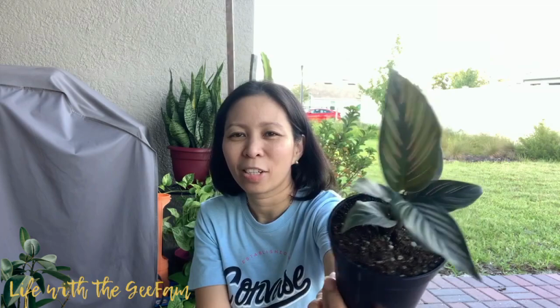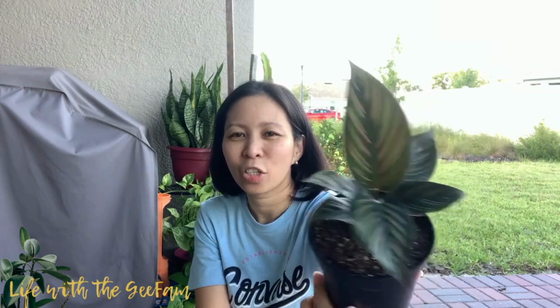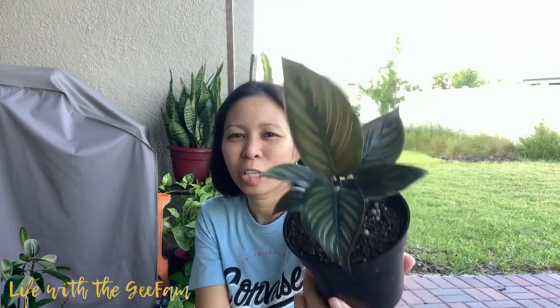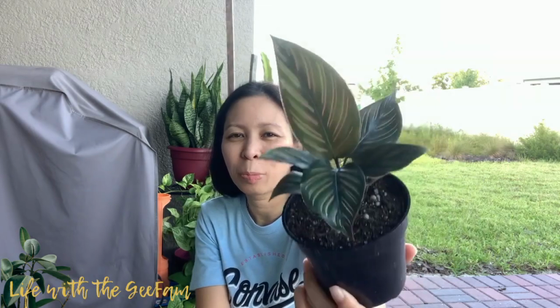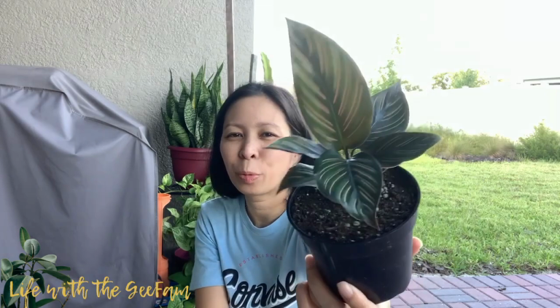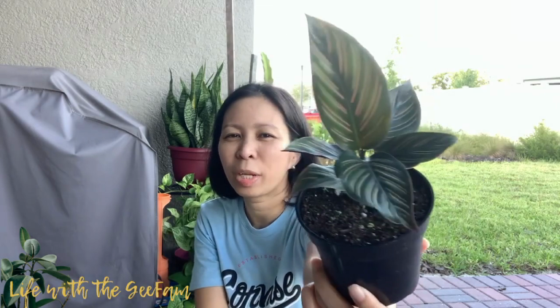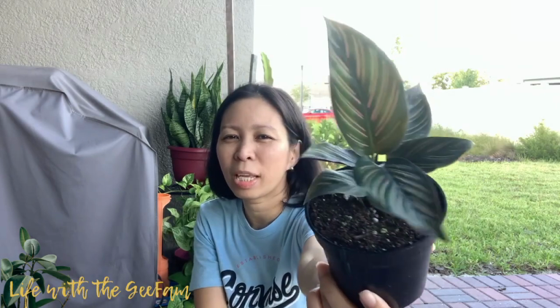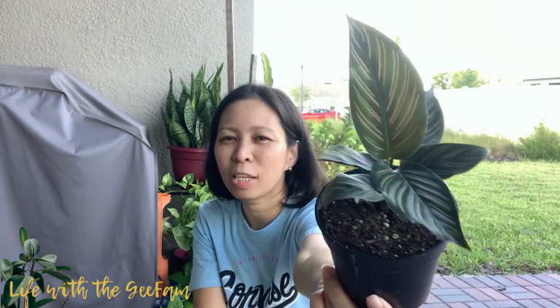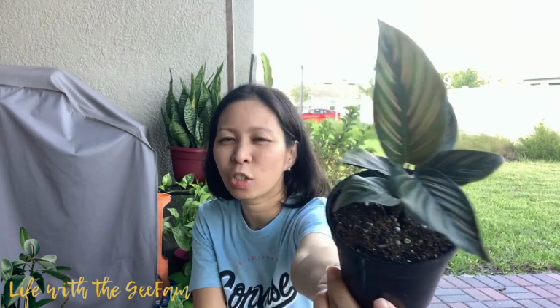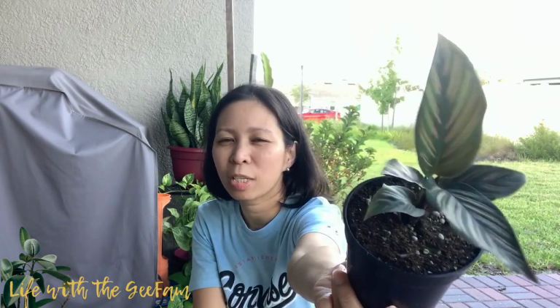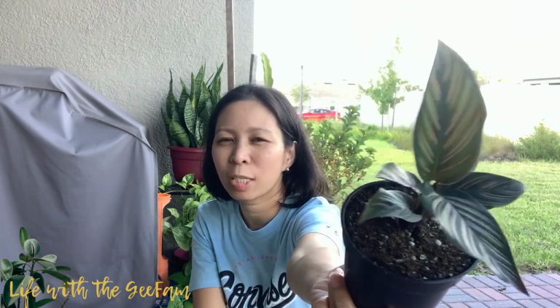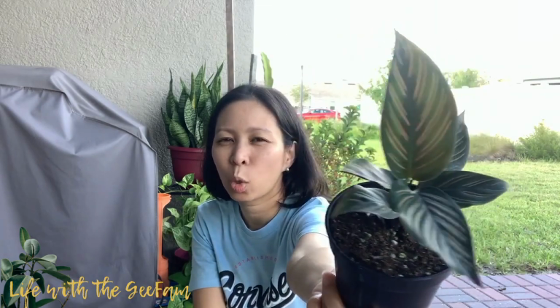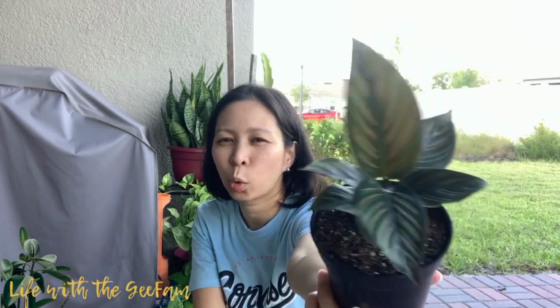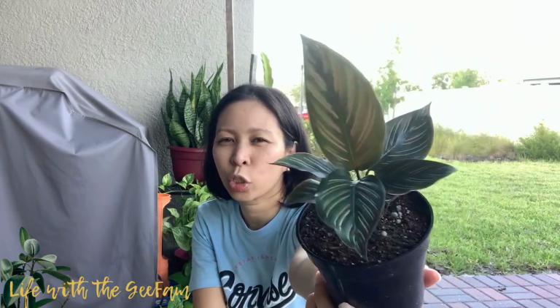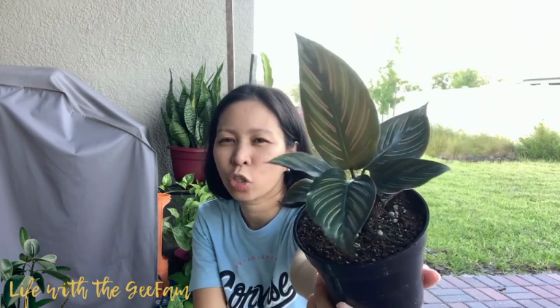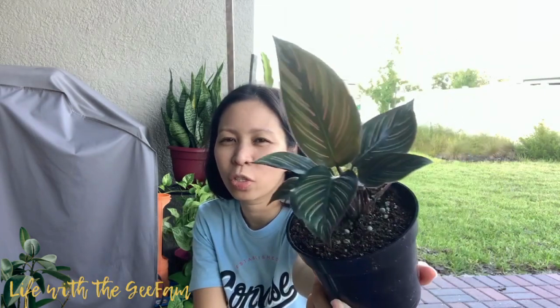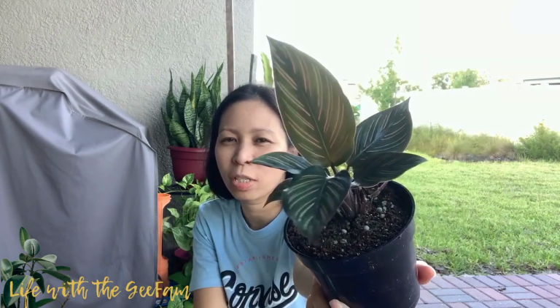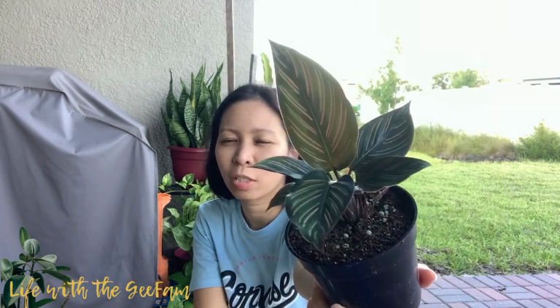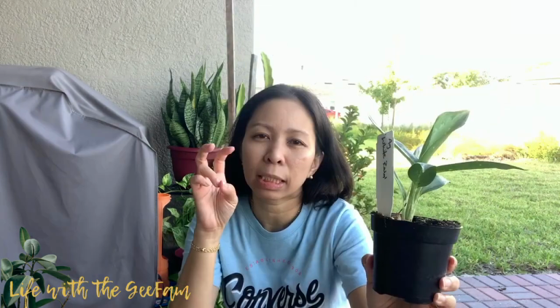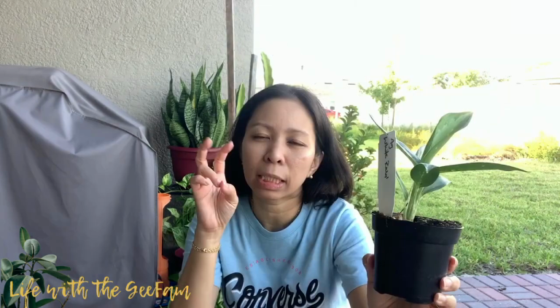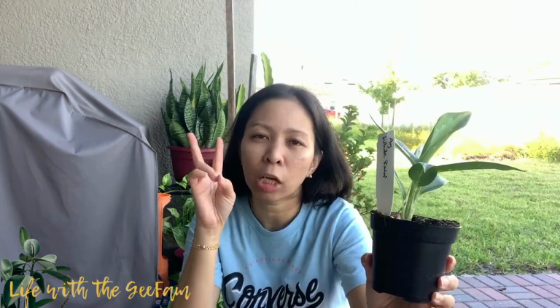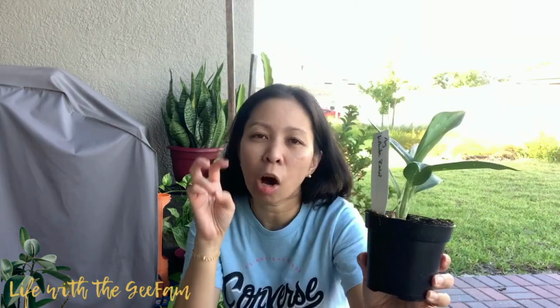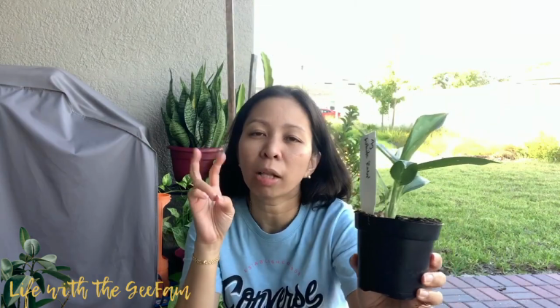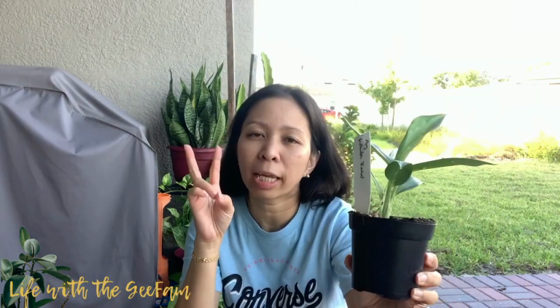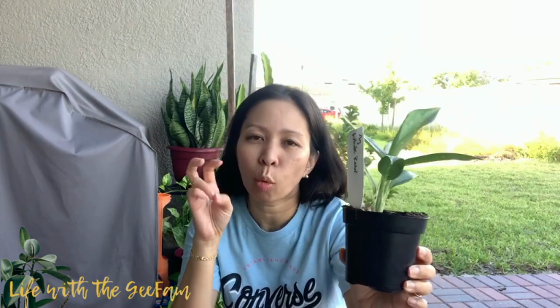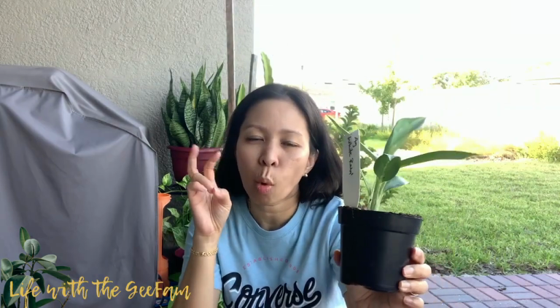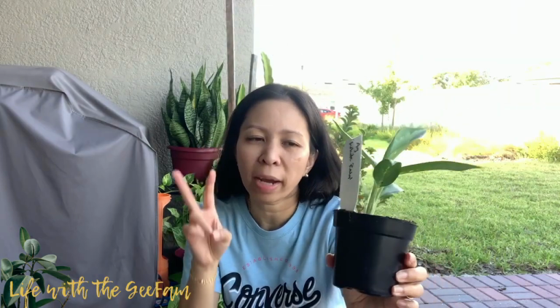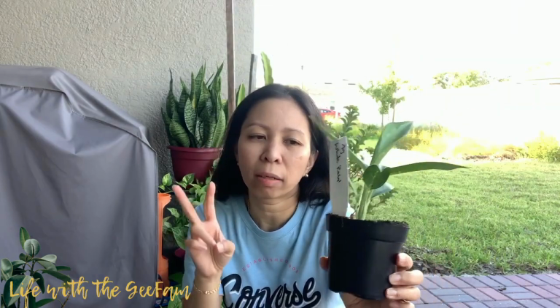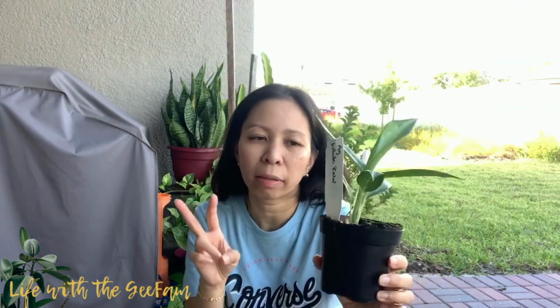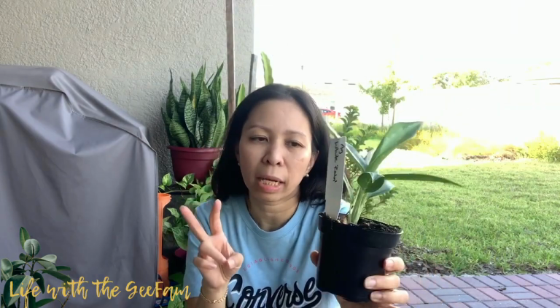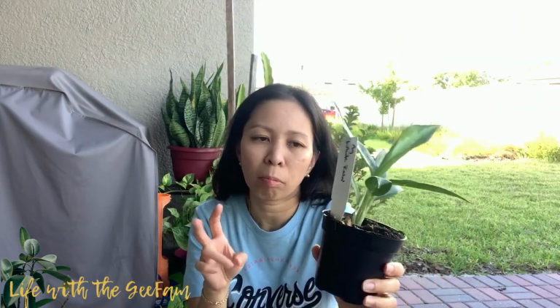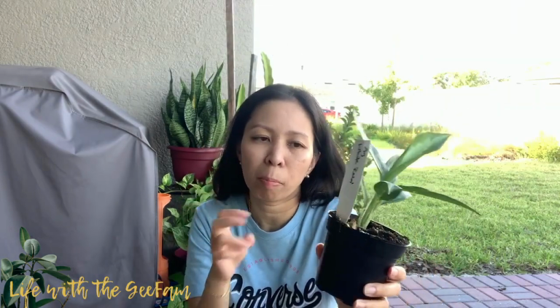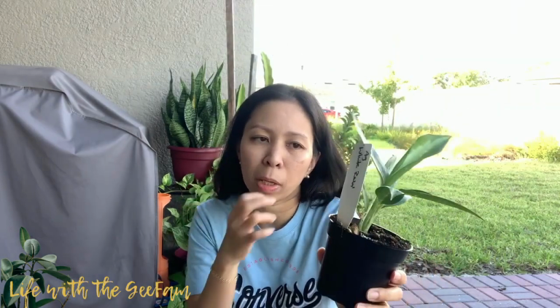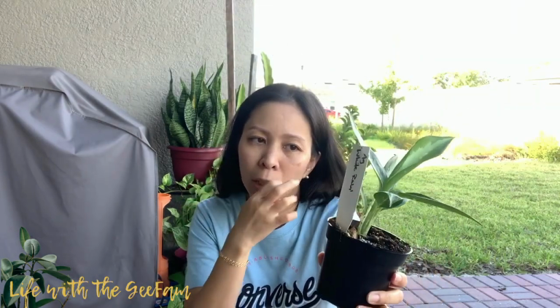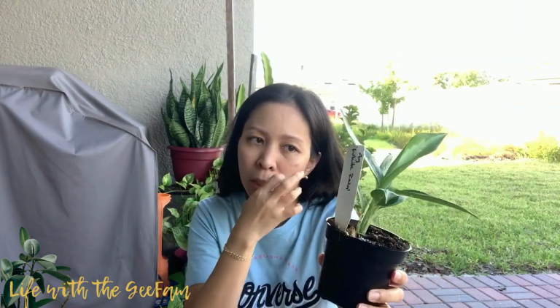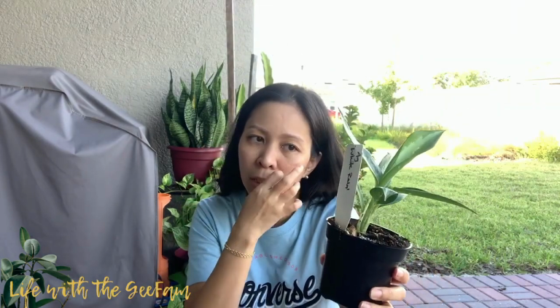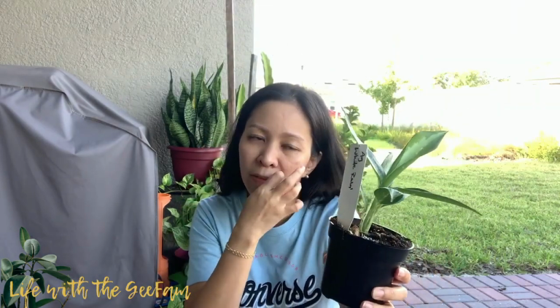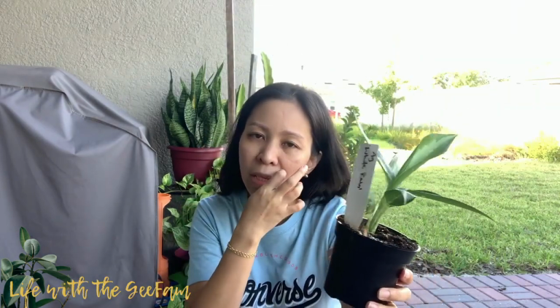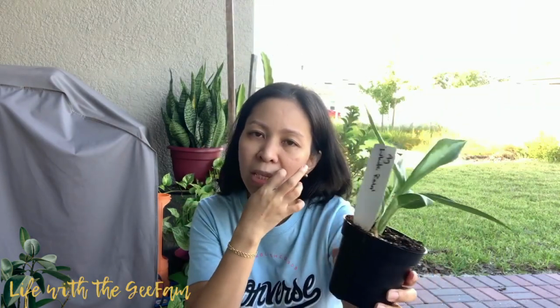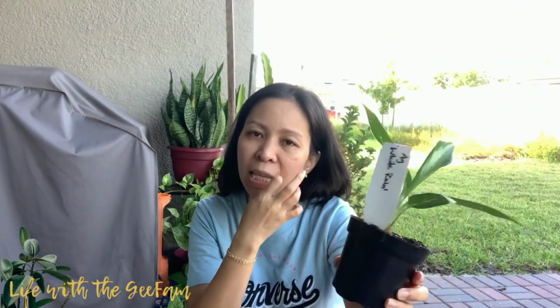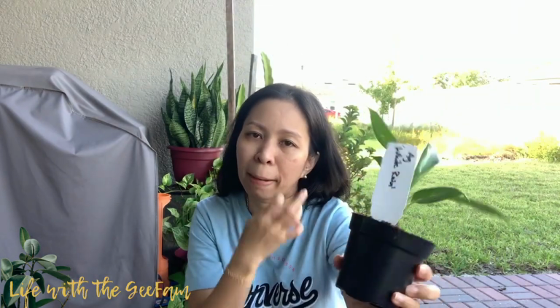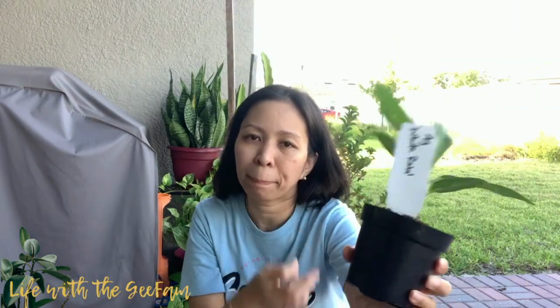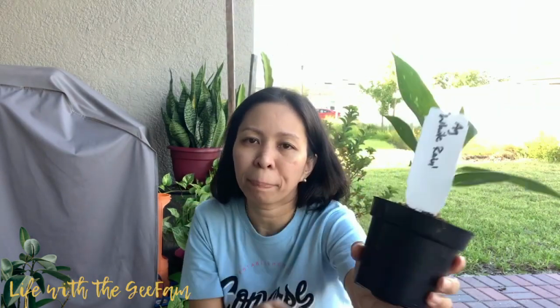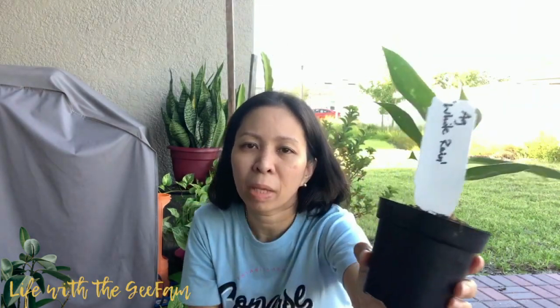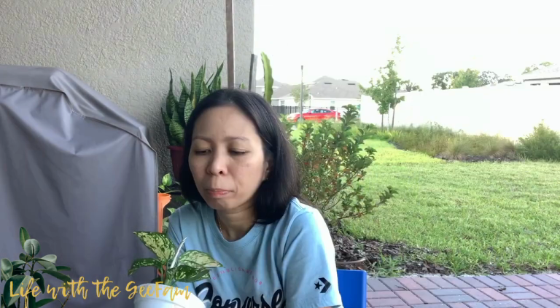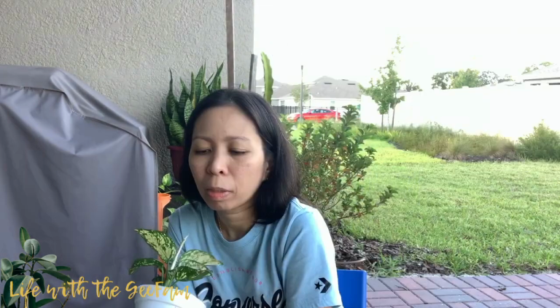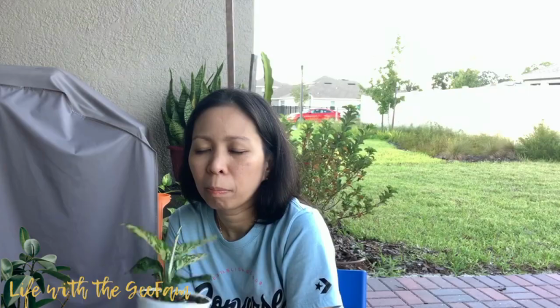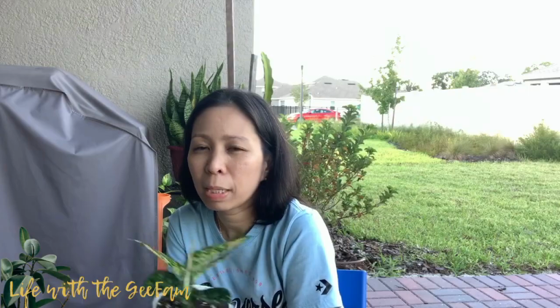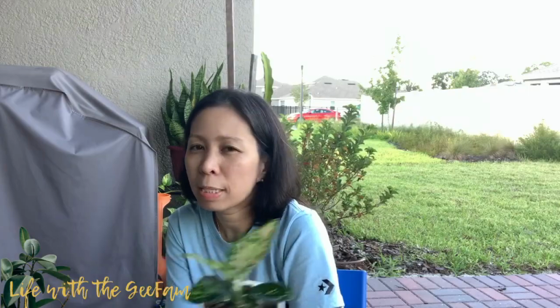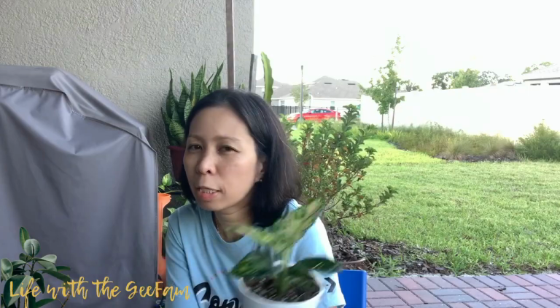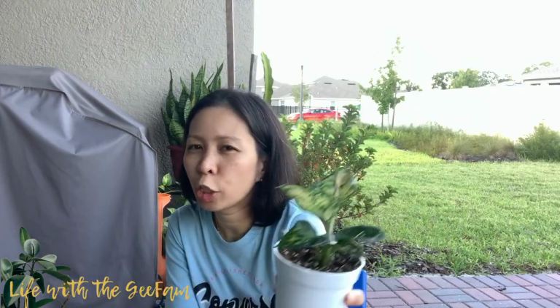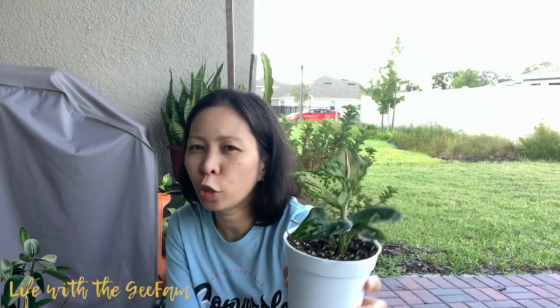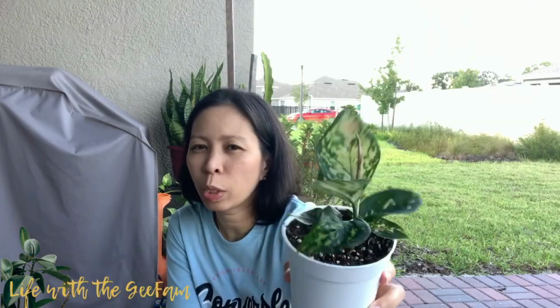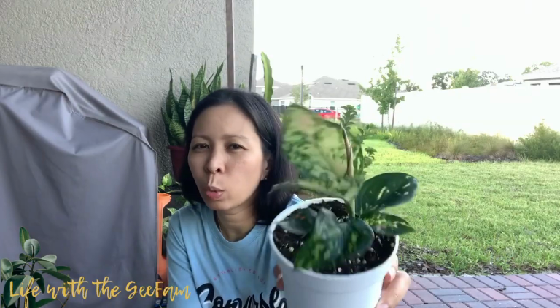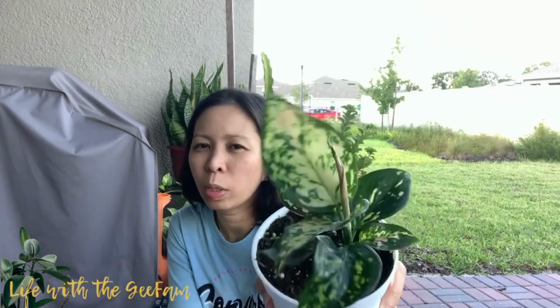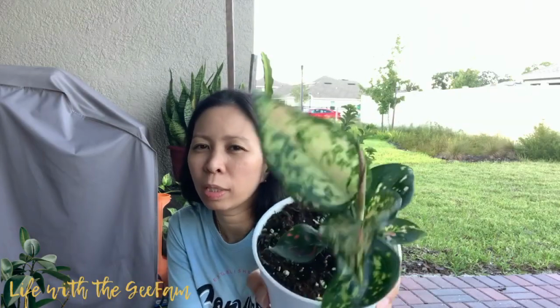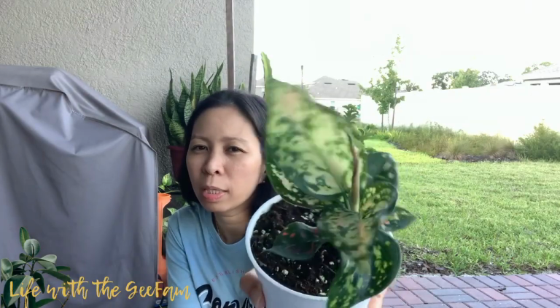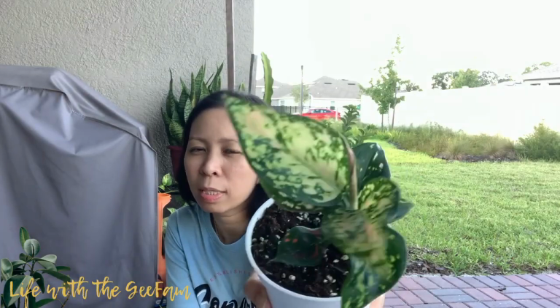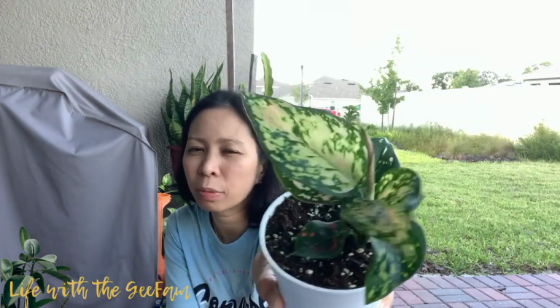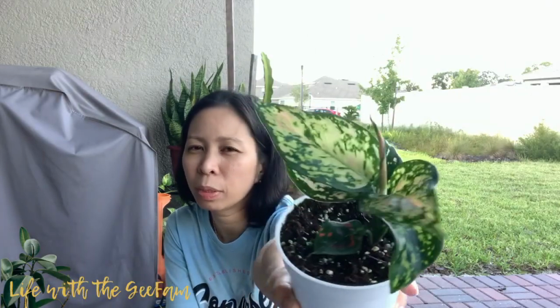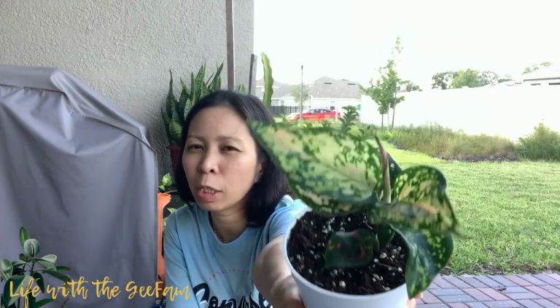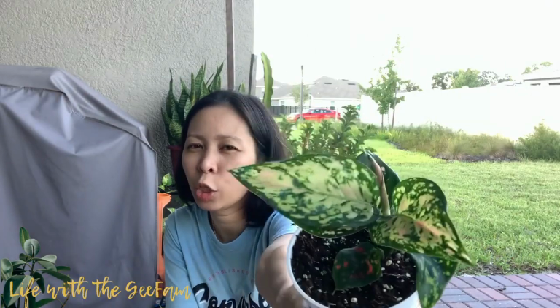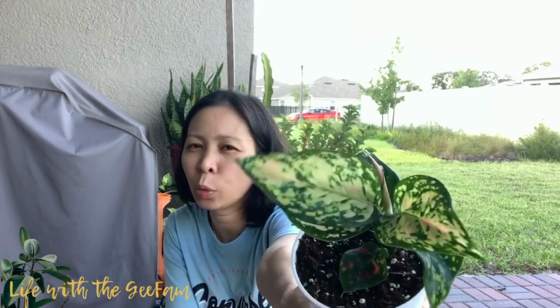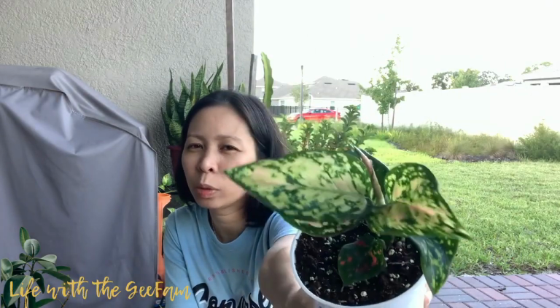She's pretty, she's gorgeous. They call it white rain because of the stem, but it's a cutie one. It's really cute.